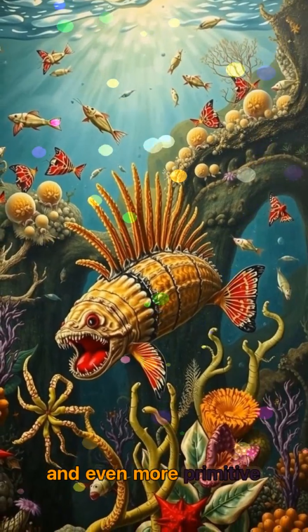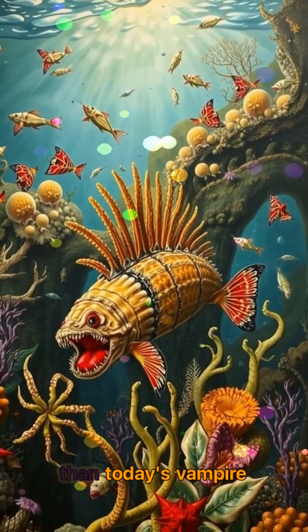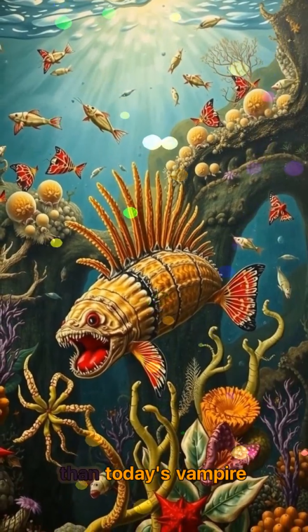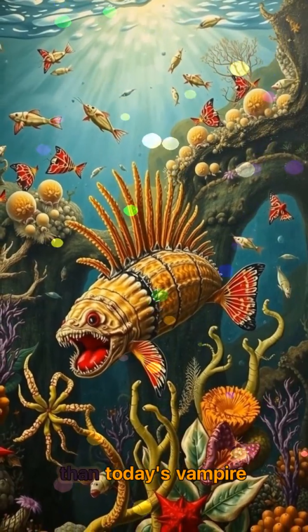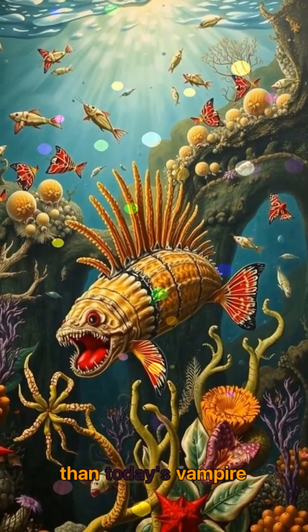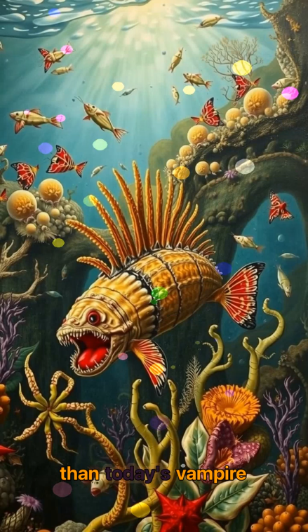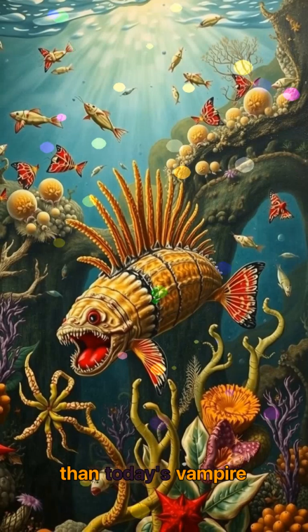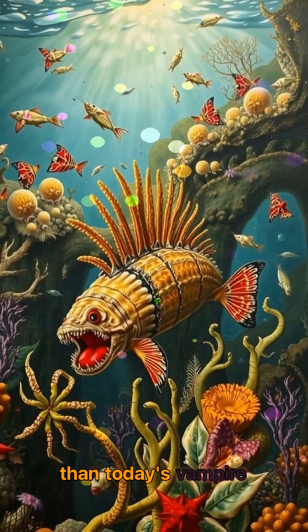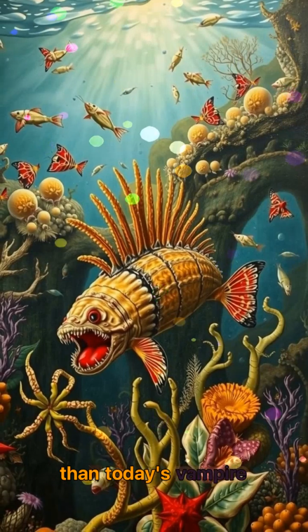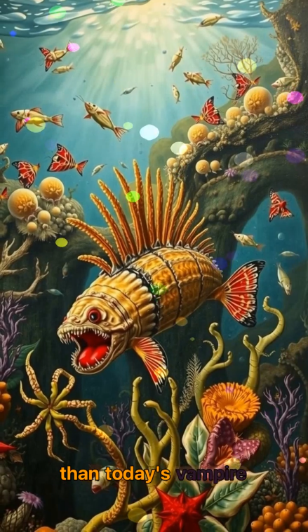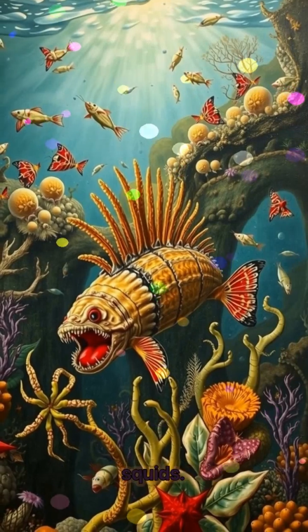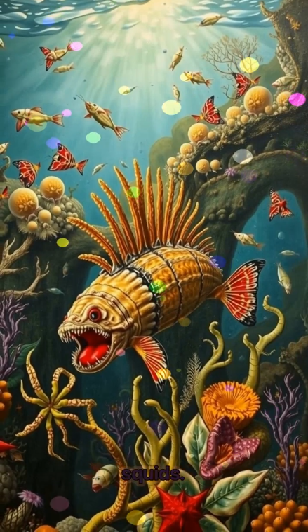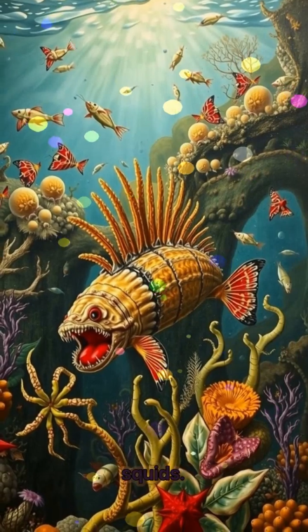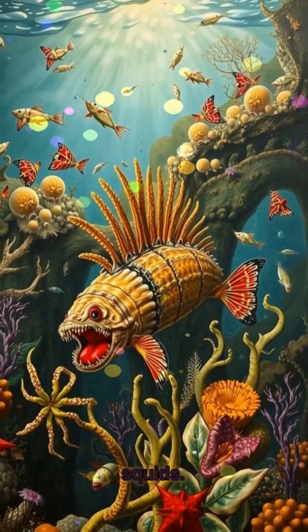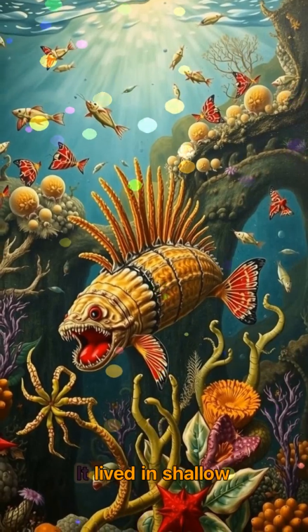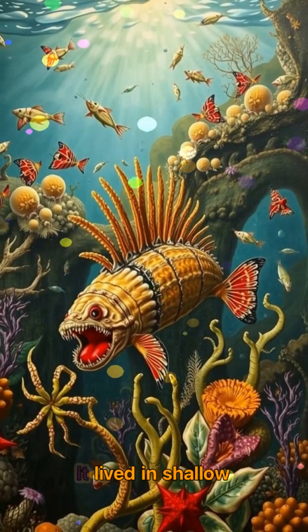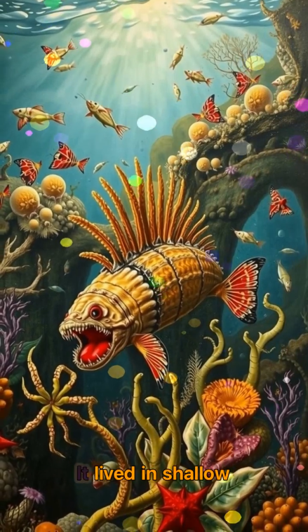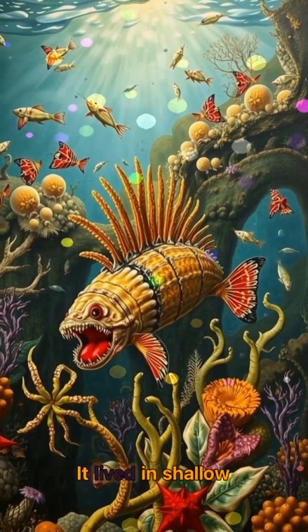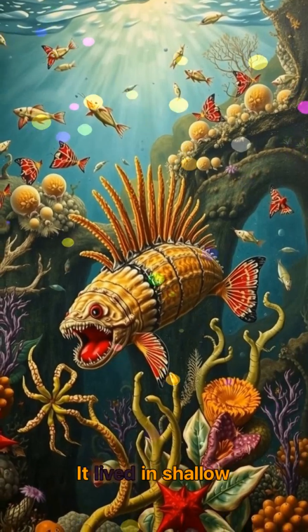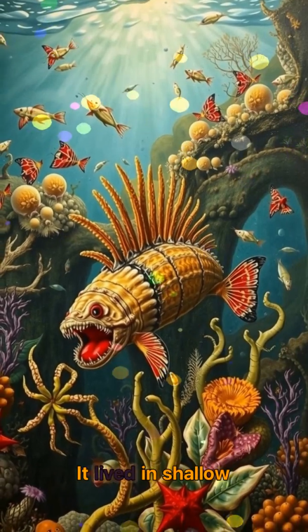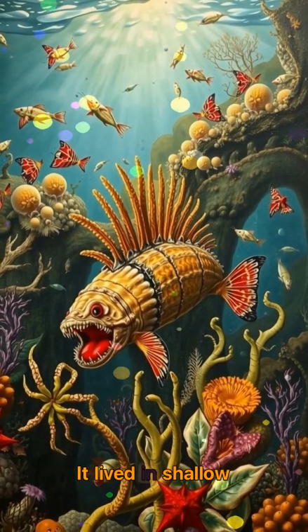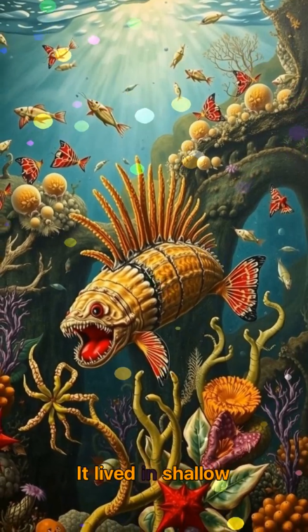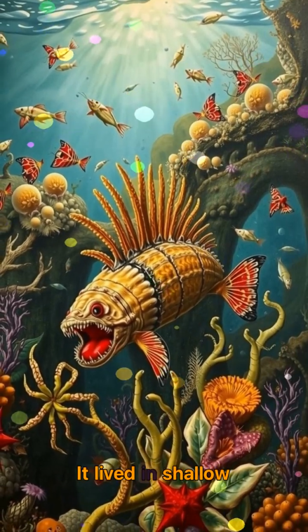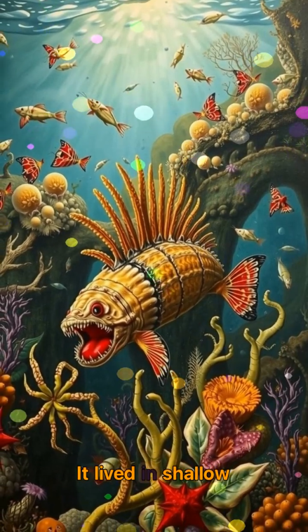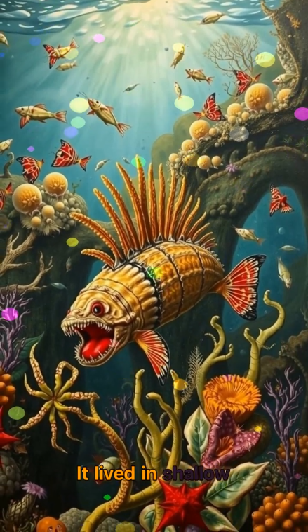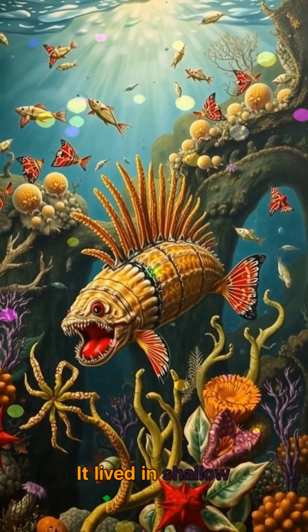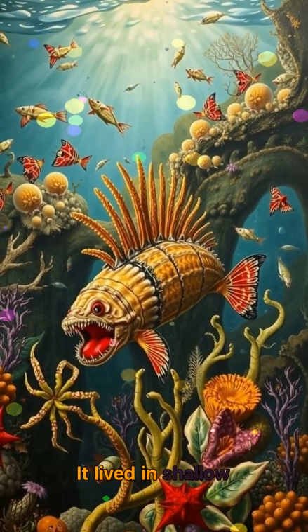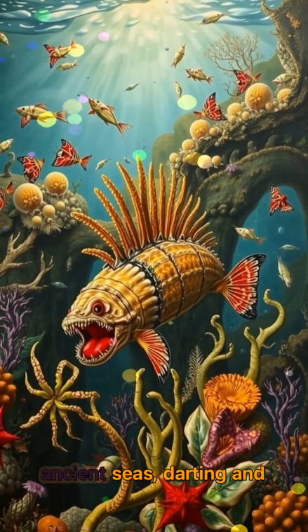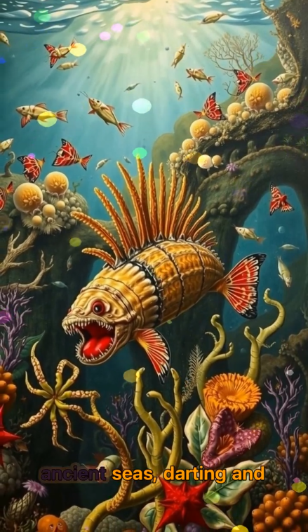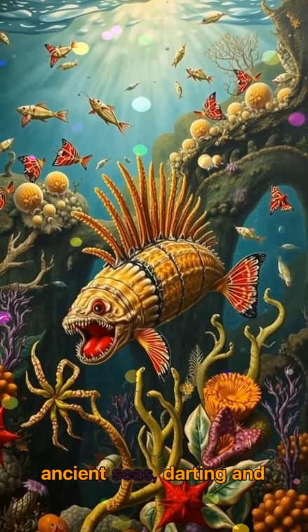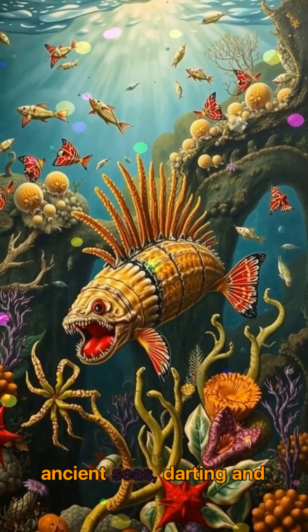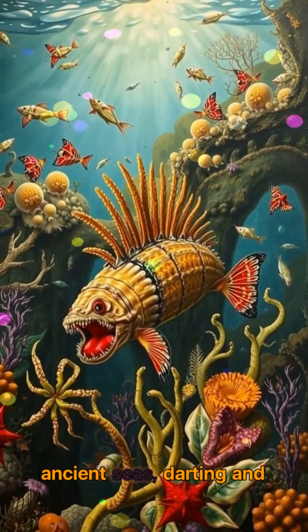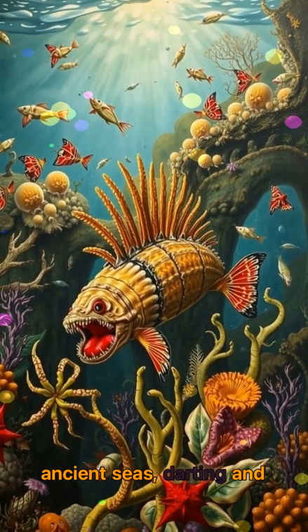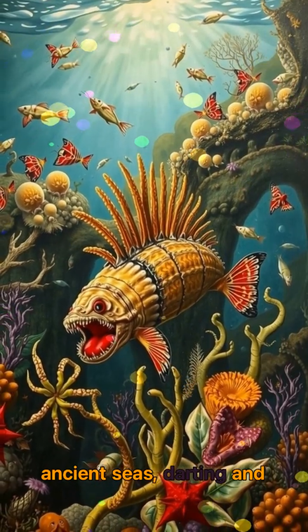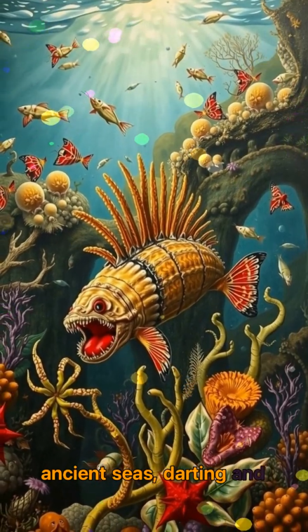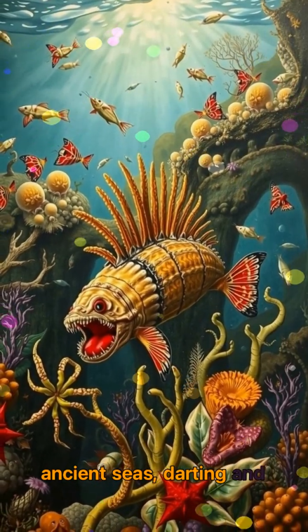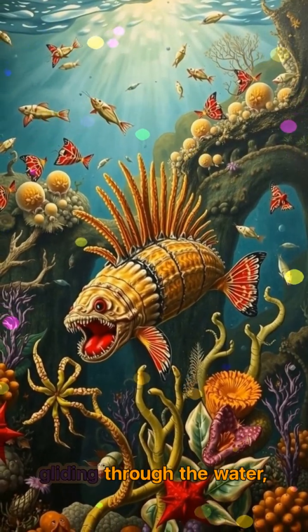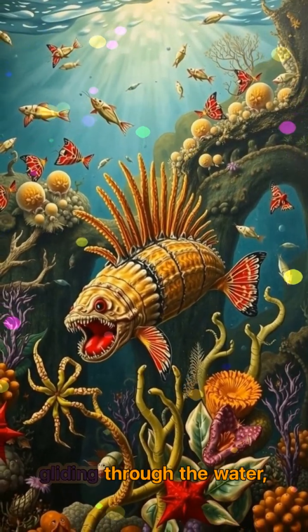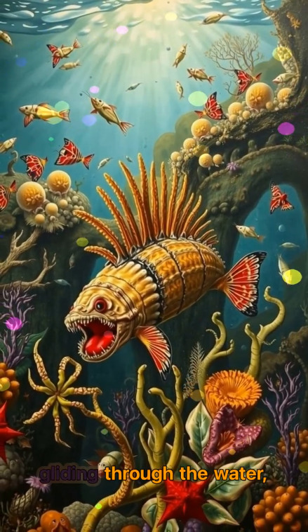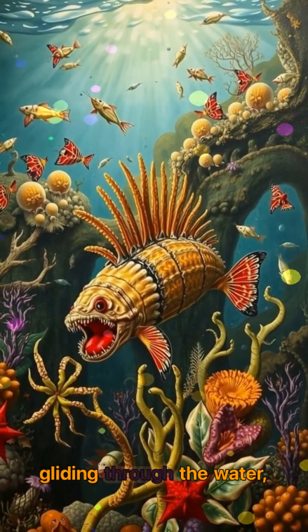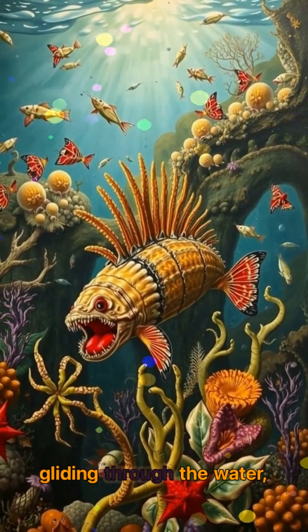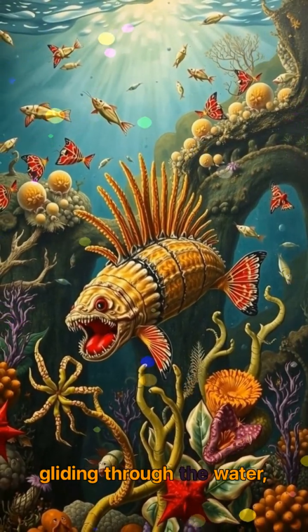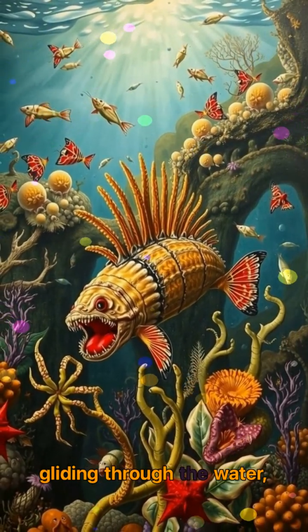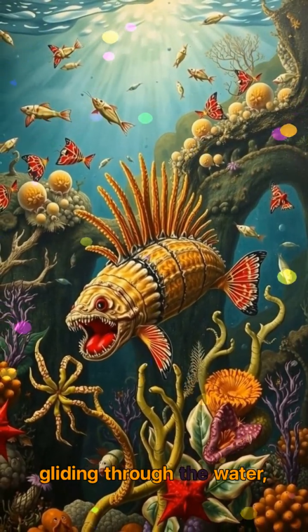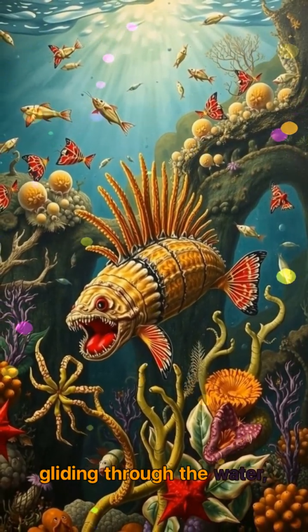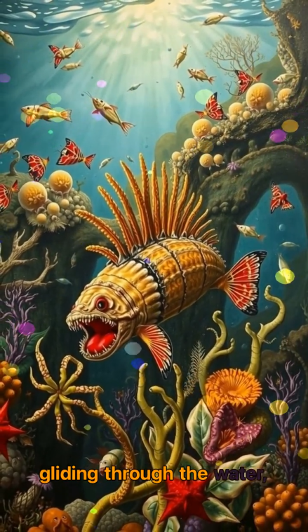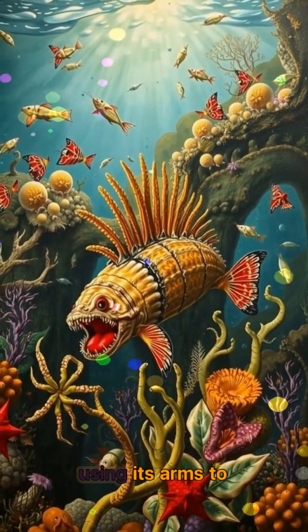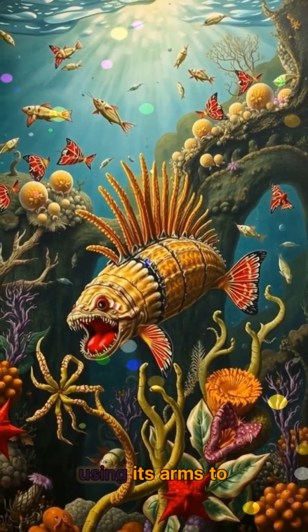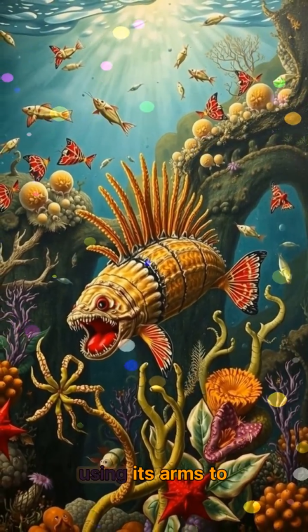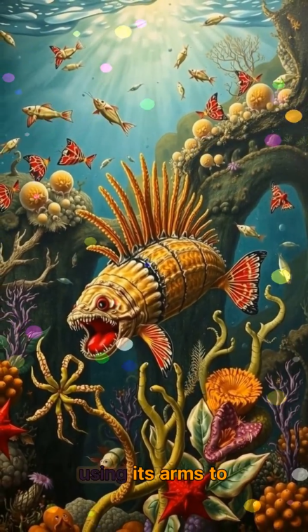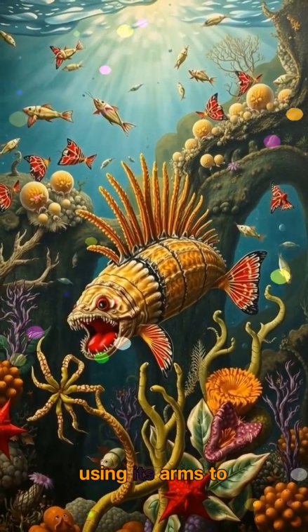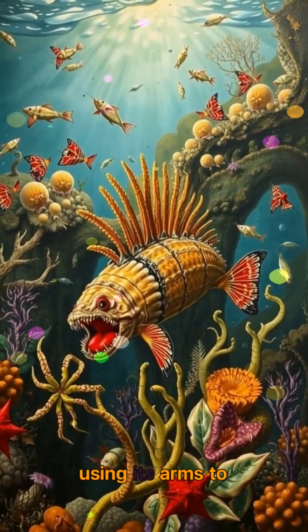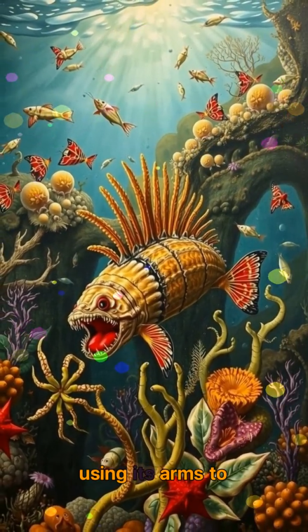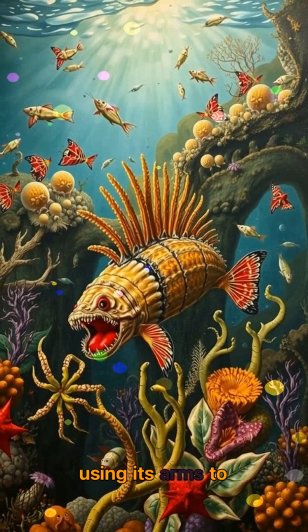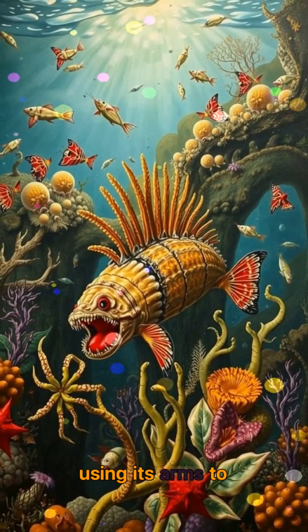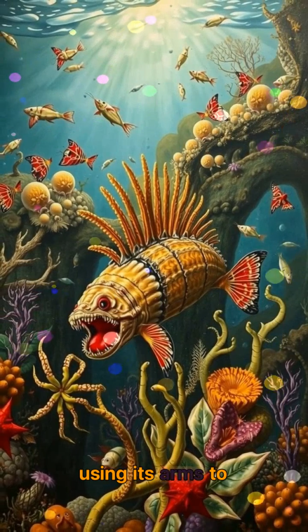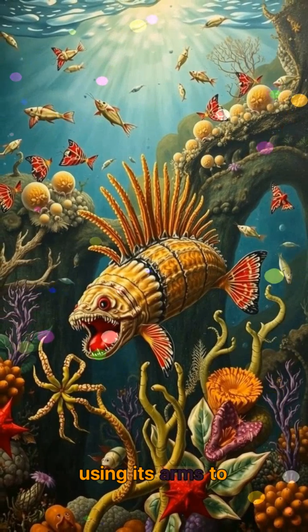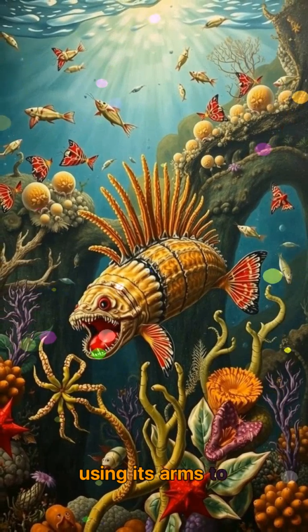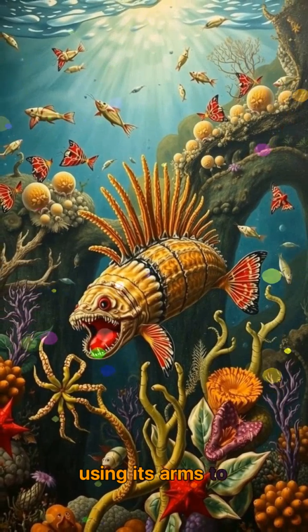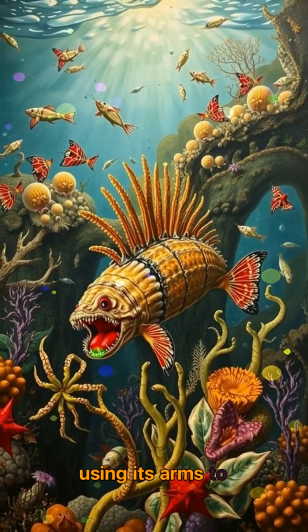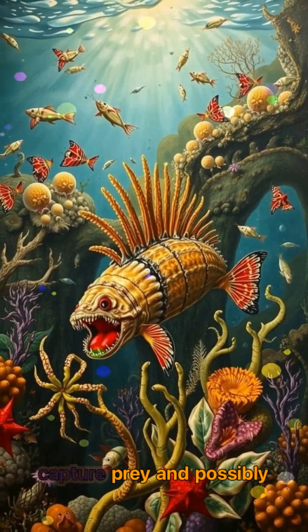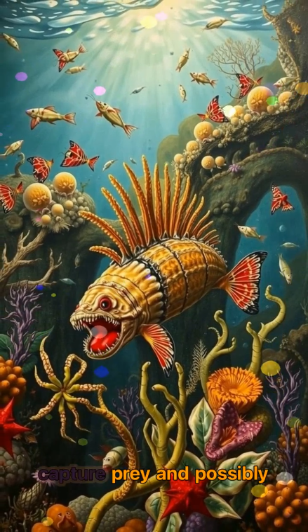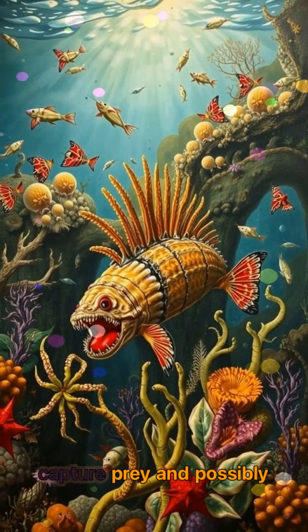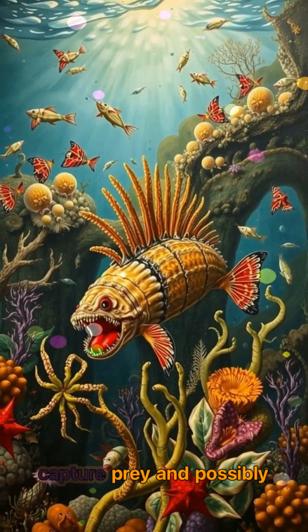It lived in shallow ancient seas, darting and gliding through the water, using its arms to capture prey and possibly defend itself.